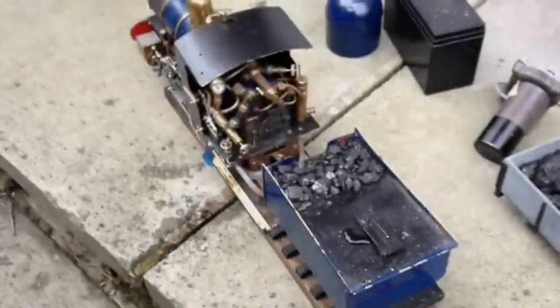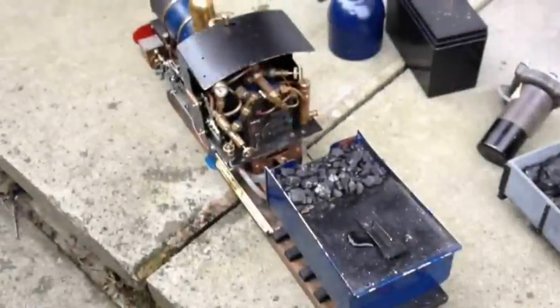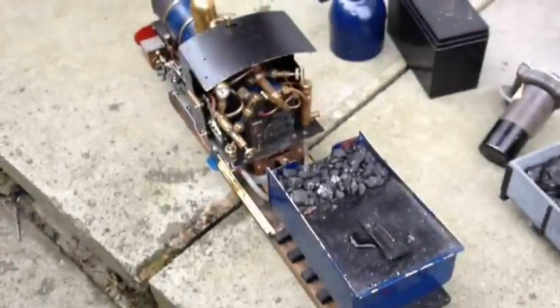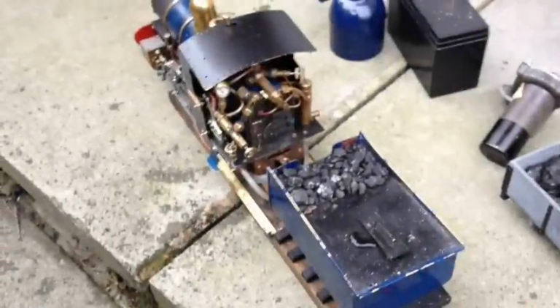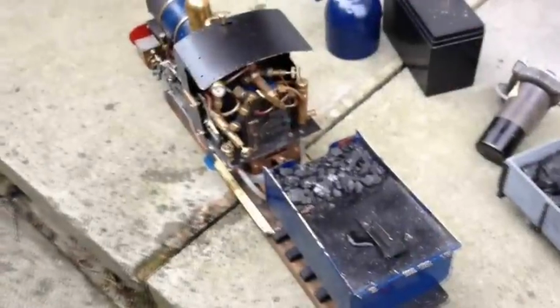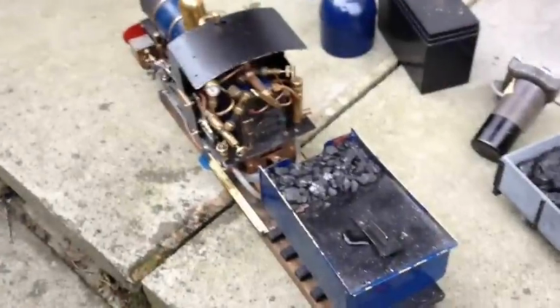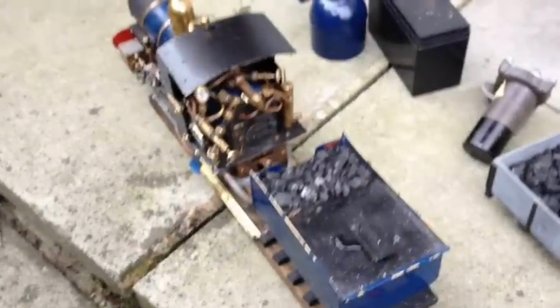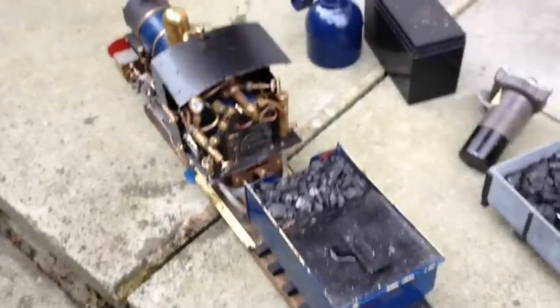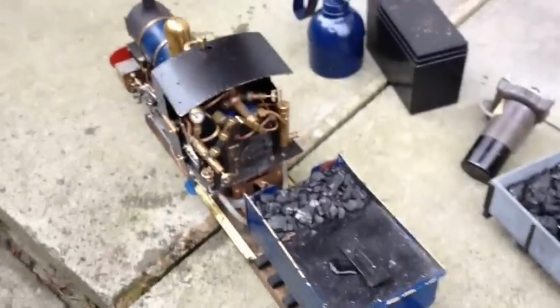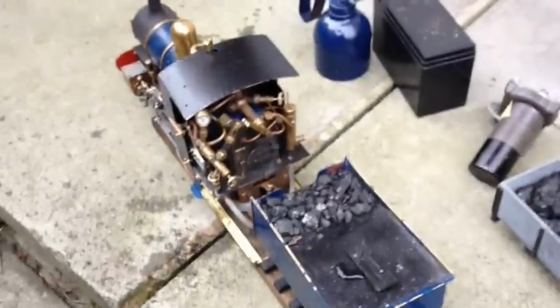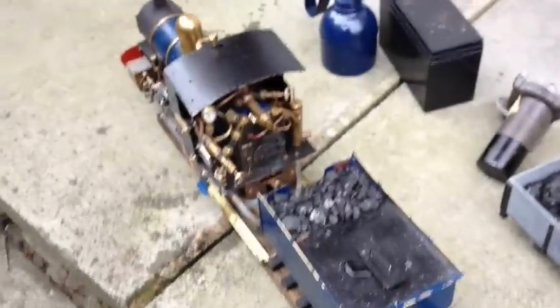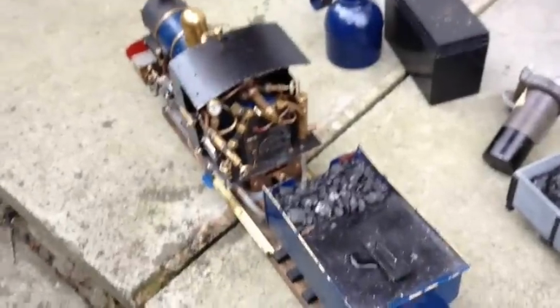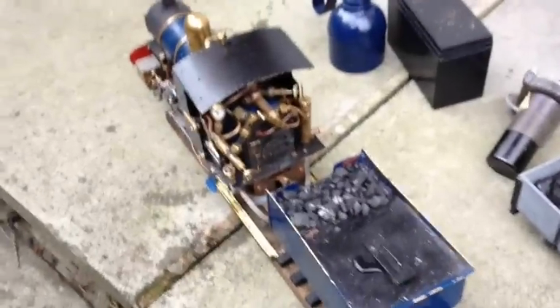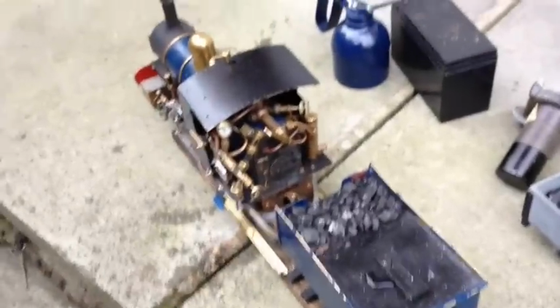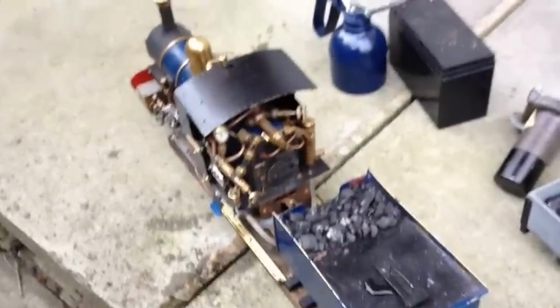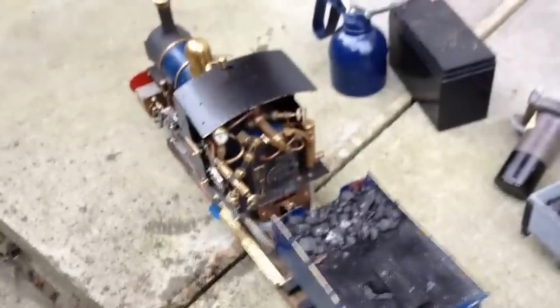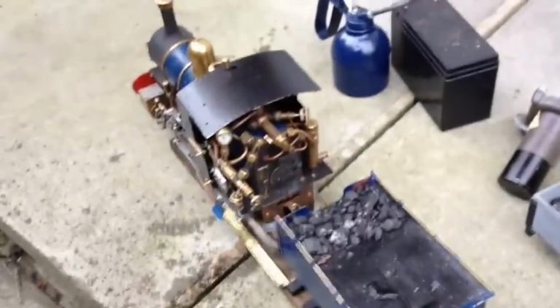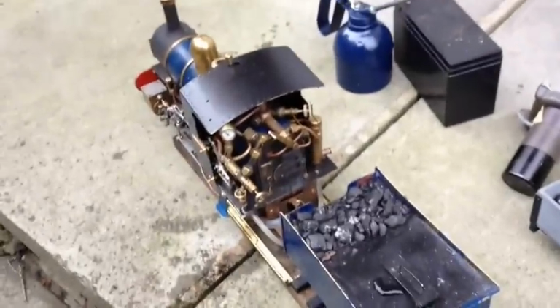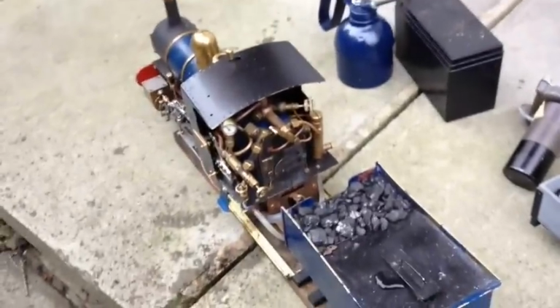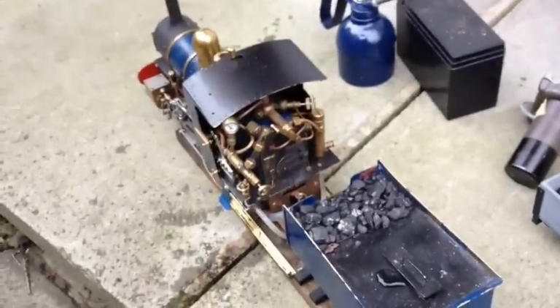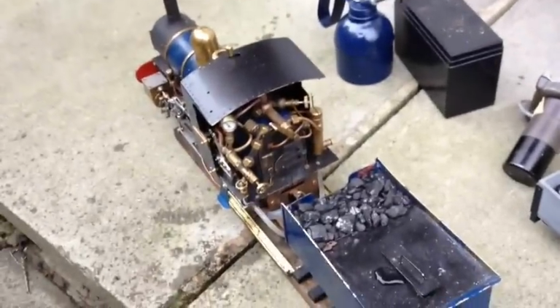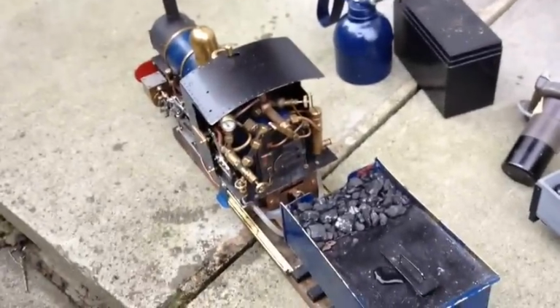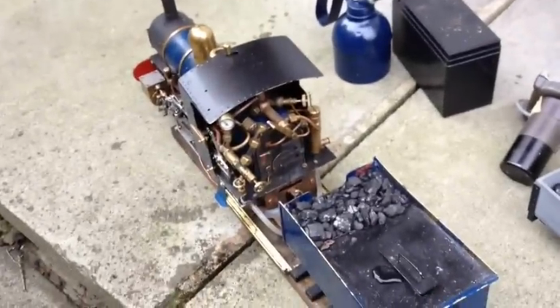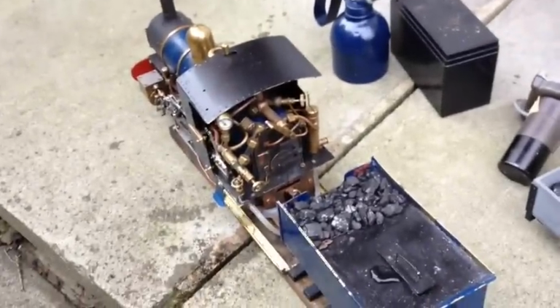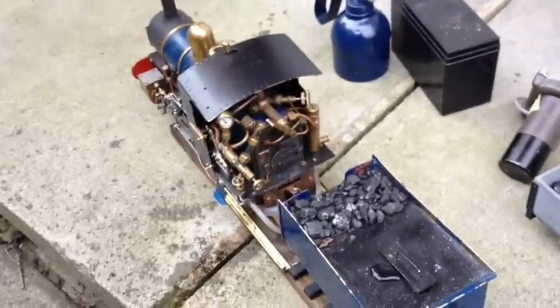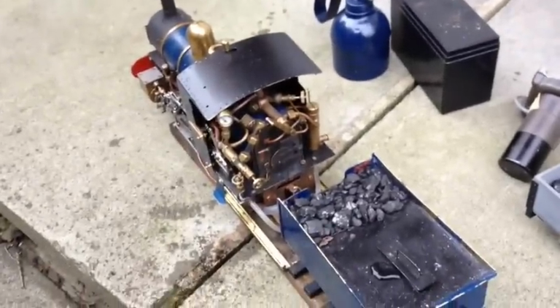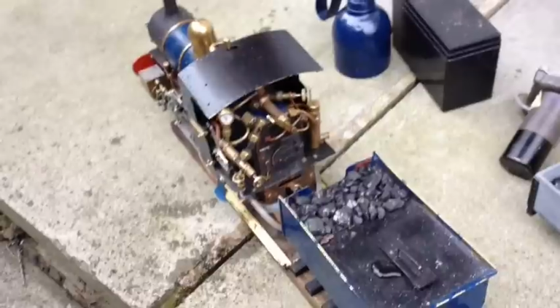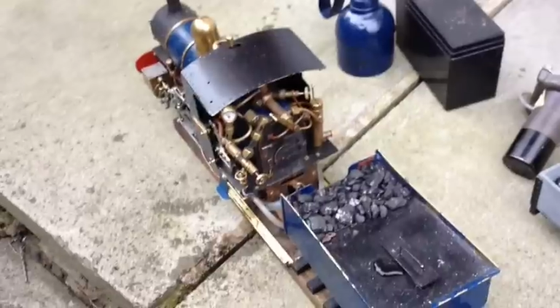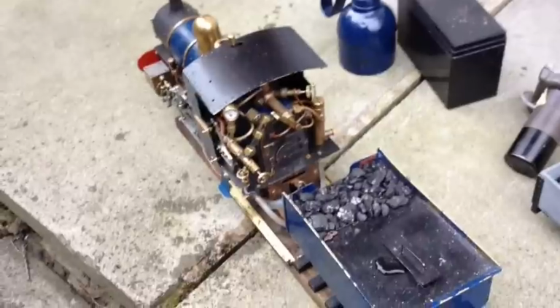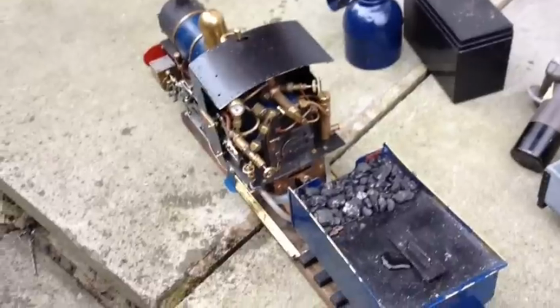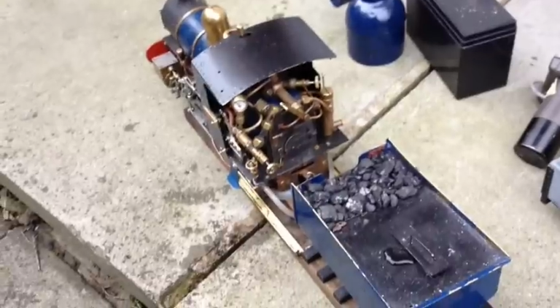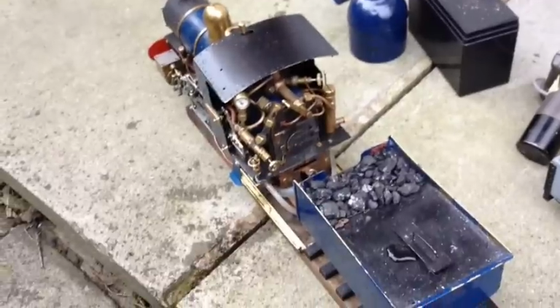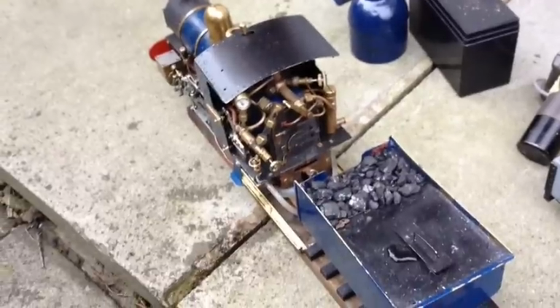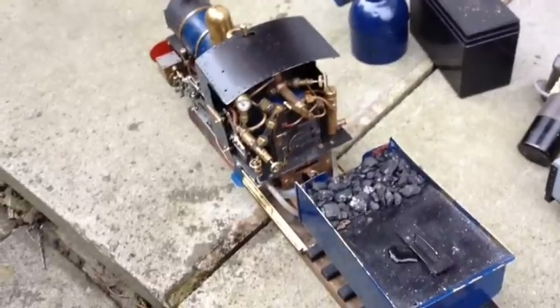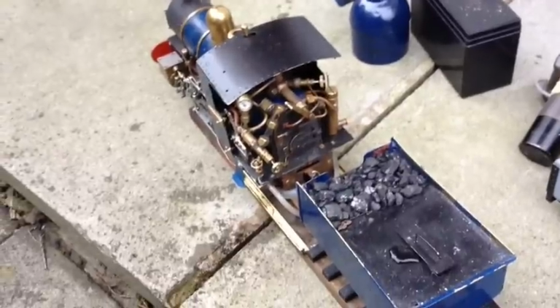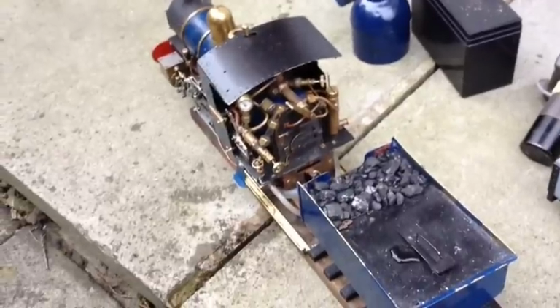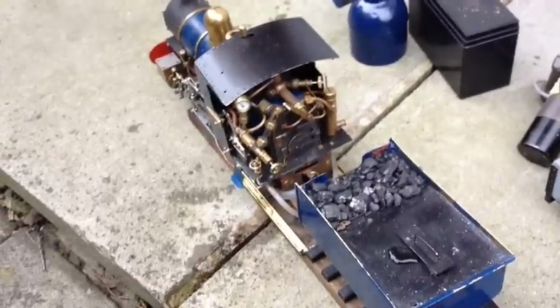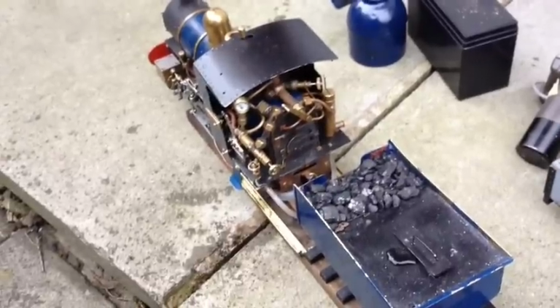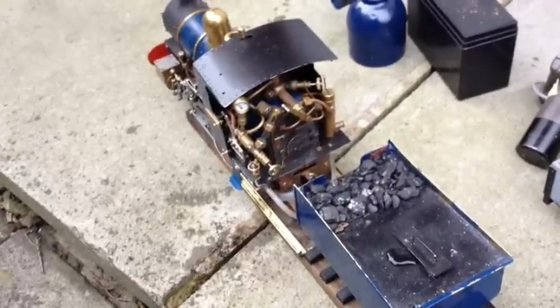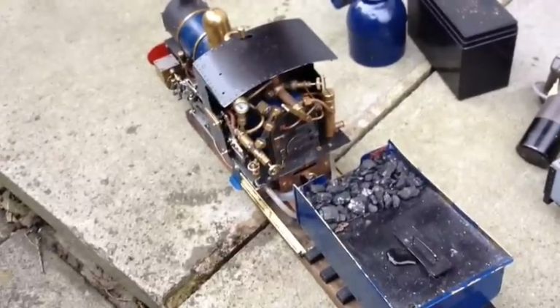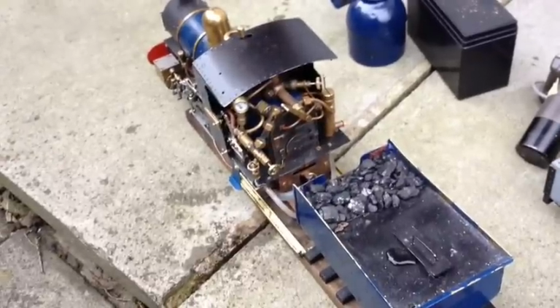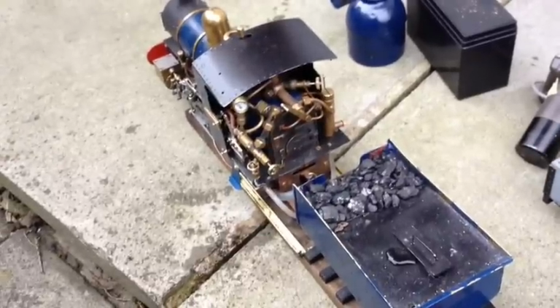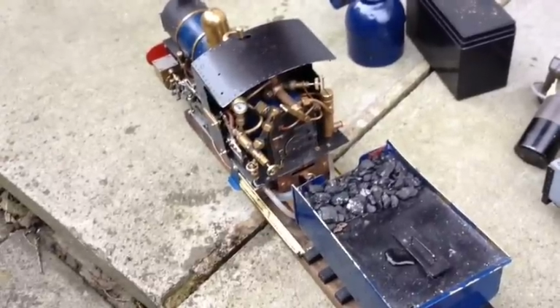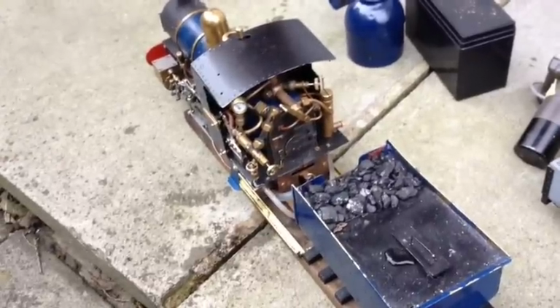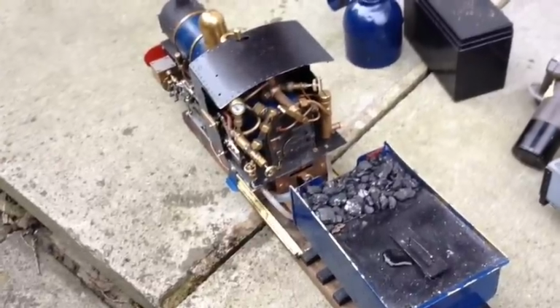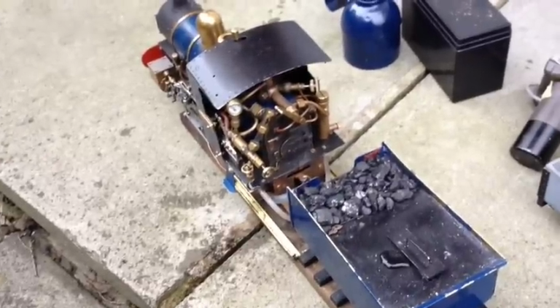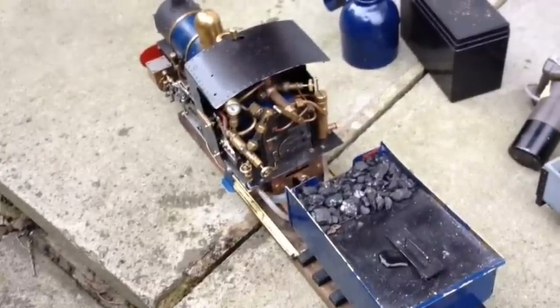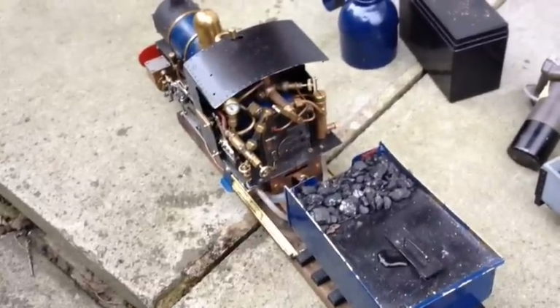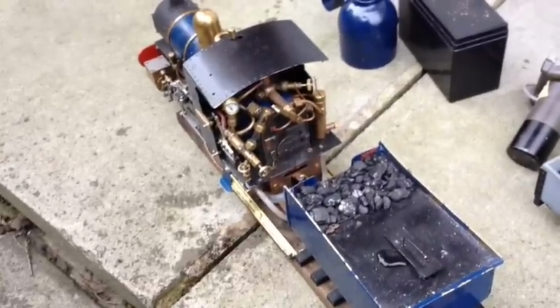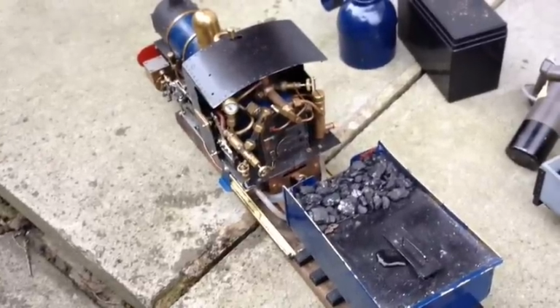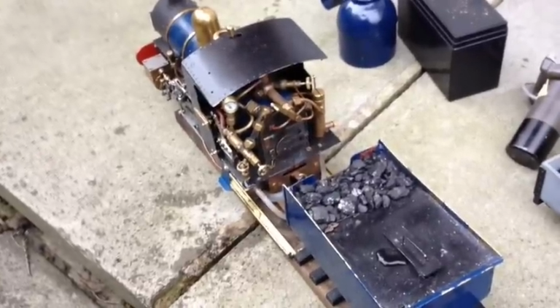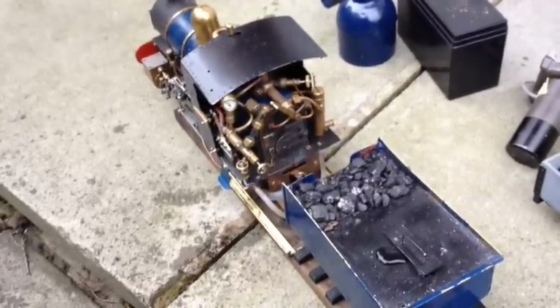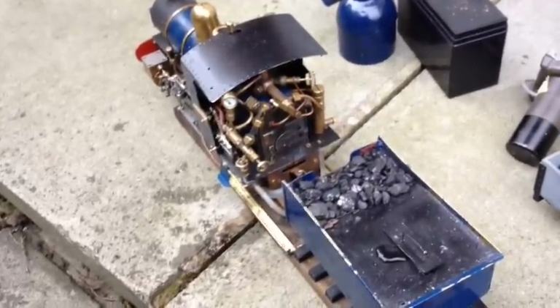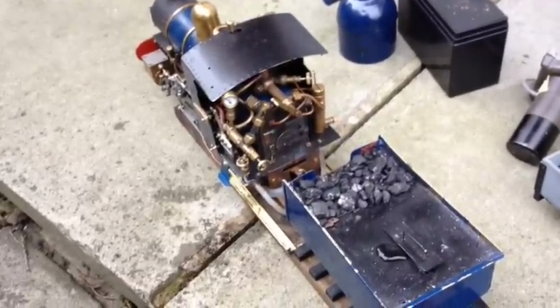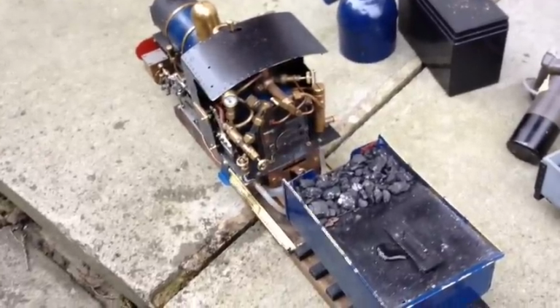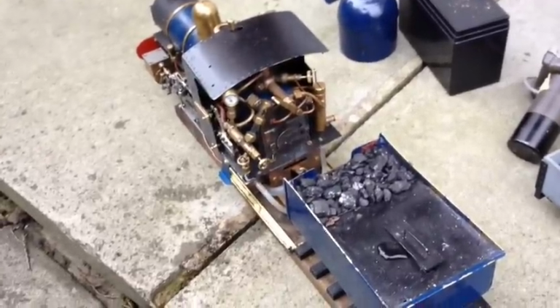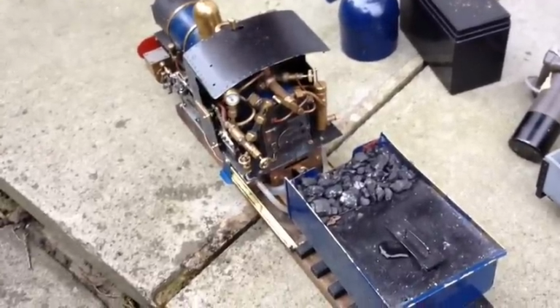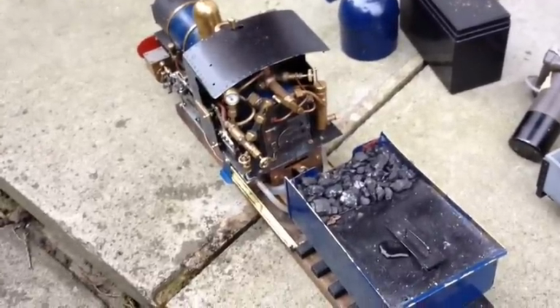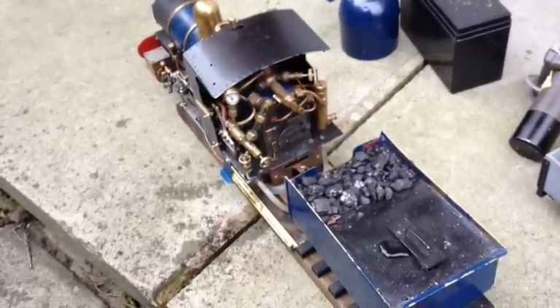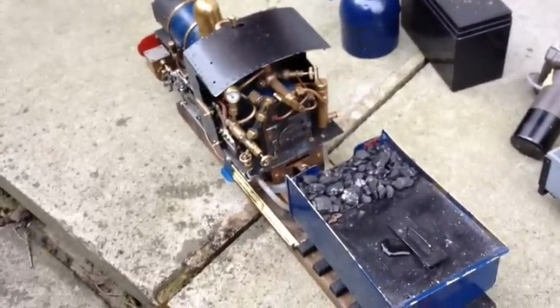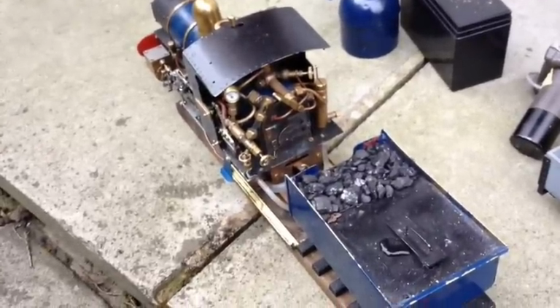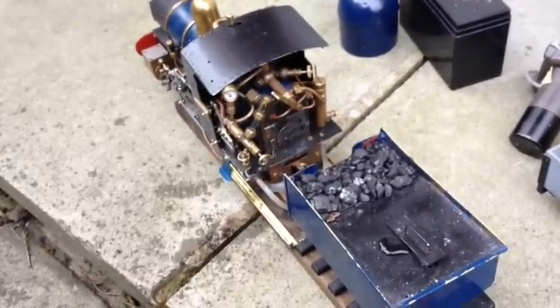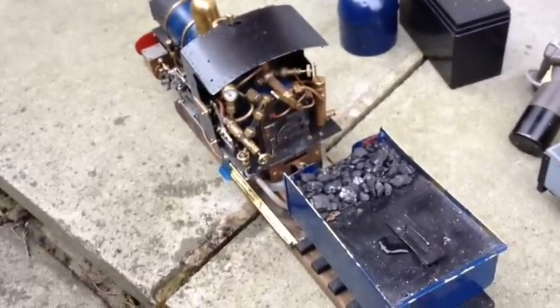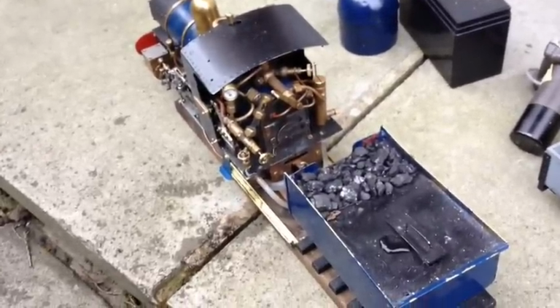This is my coal-fired engine that I built. I just thought to do a short video of how to steam it up and what's involved in the different controls.